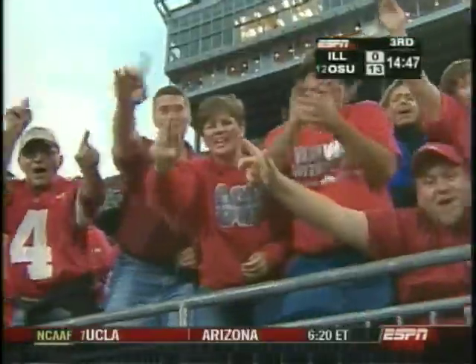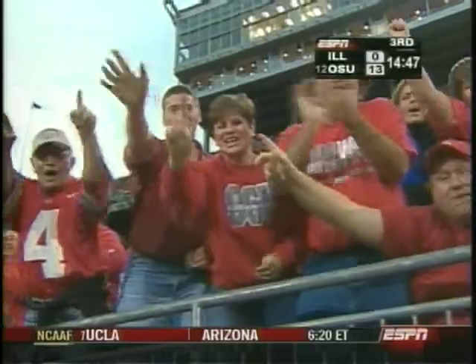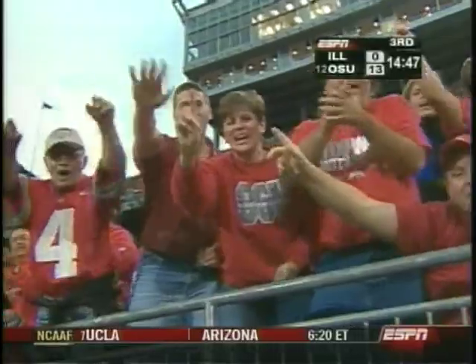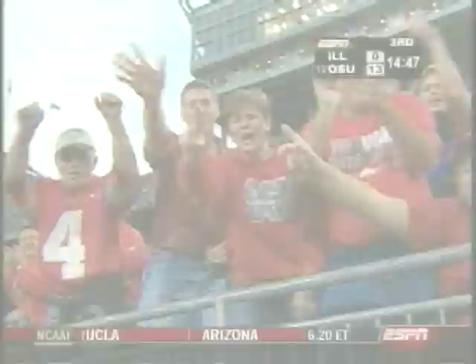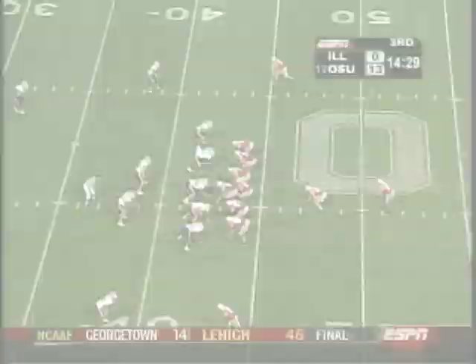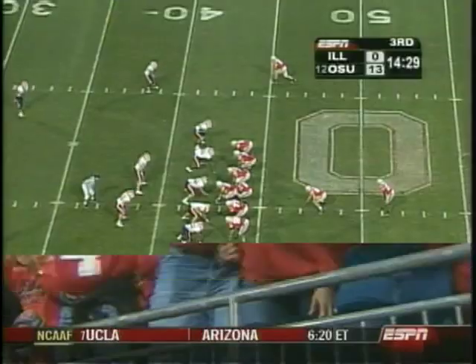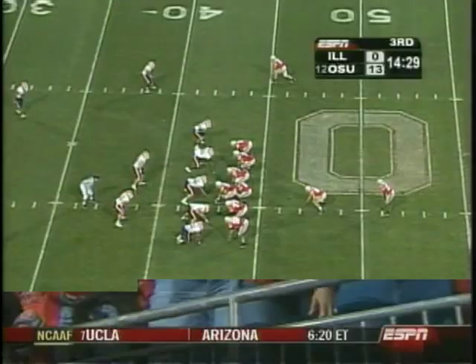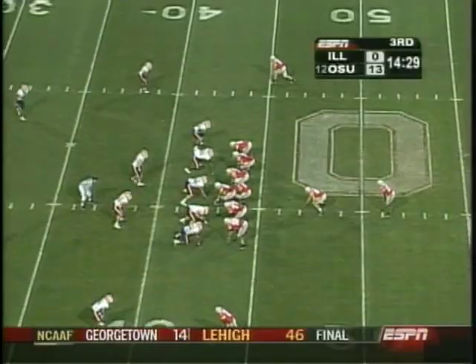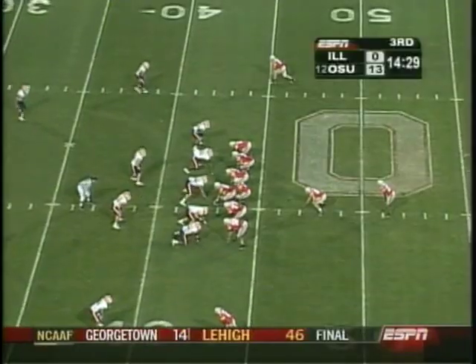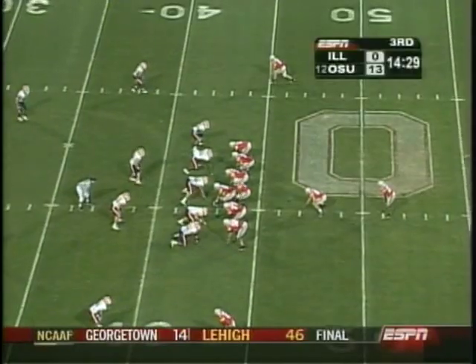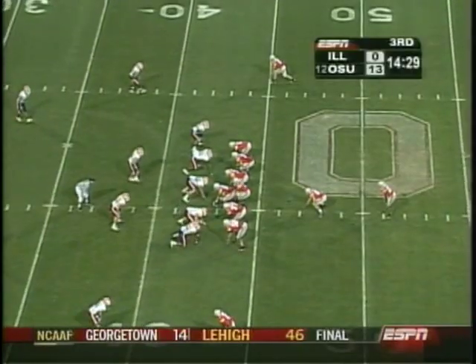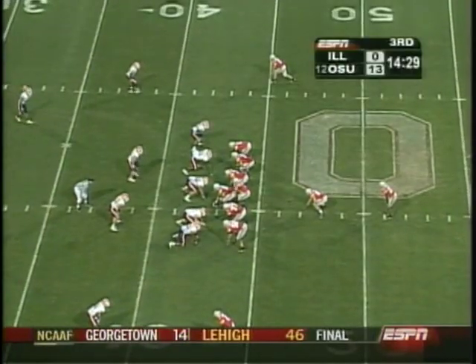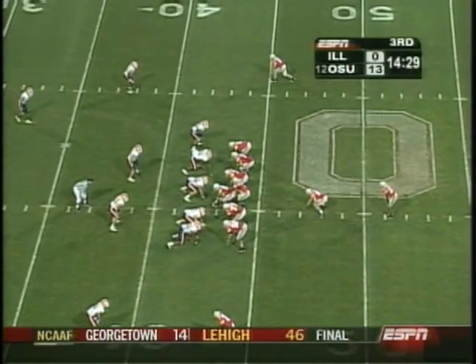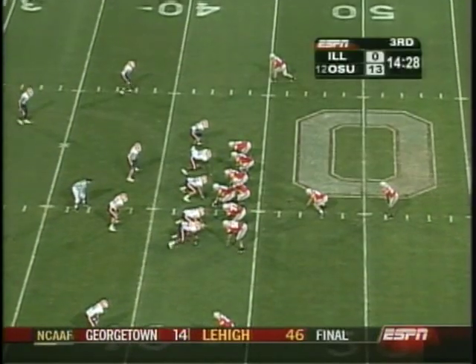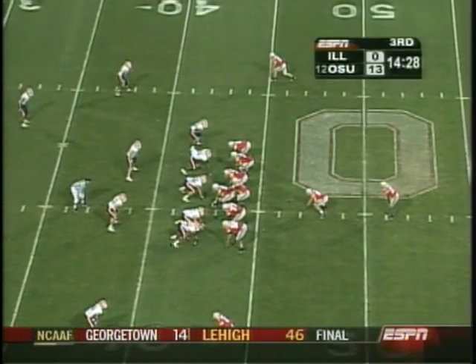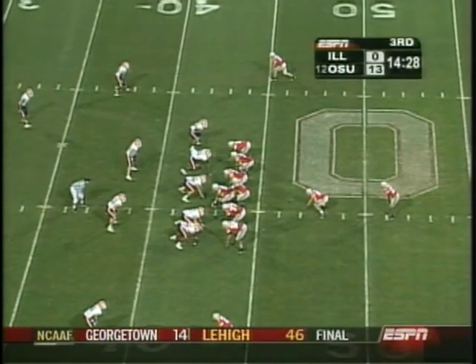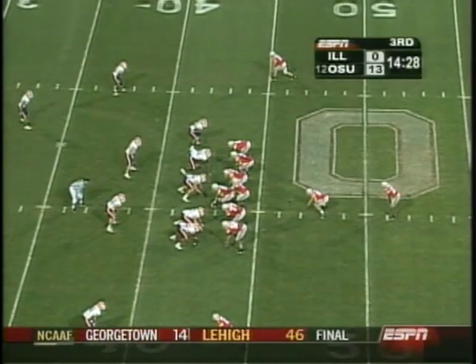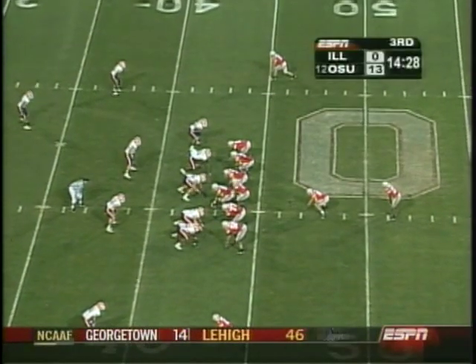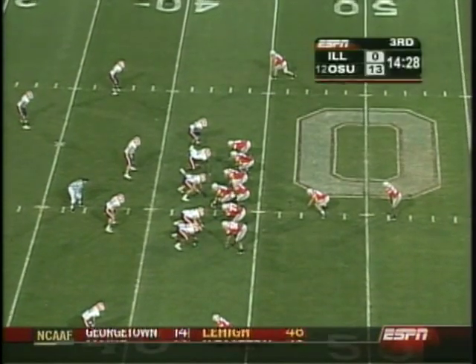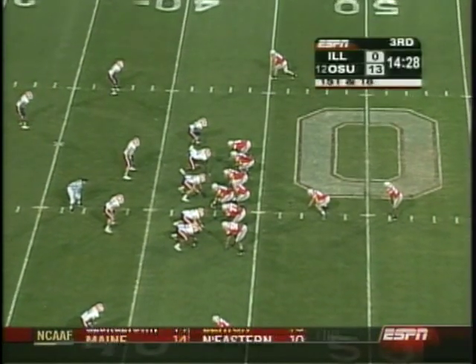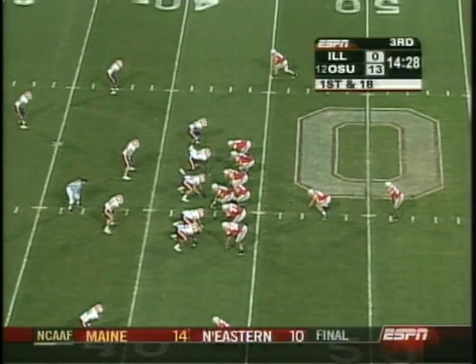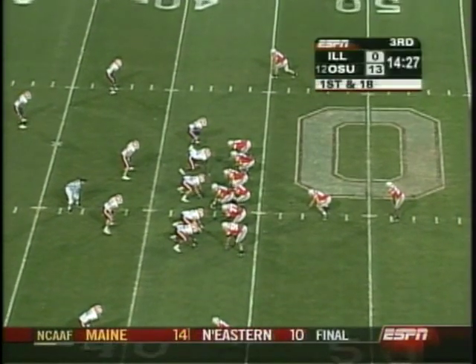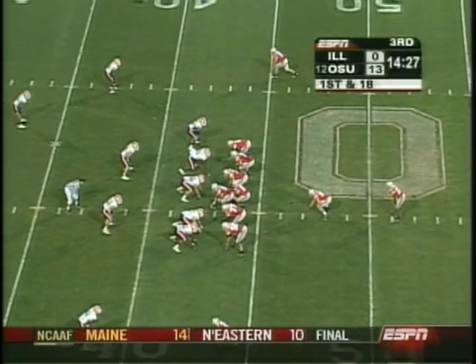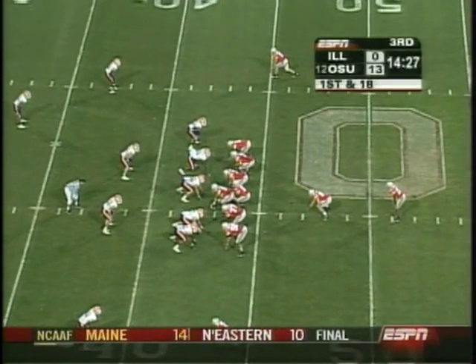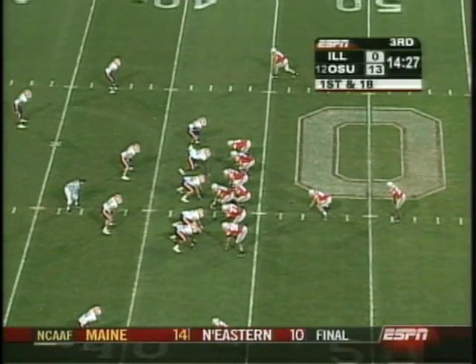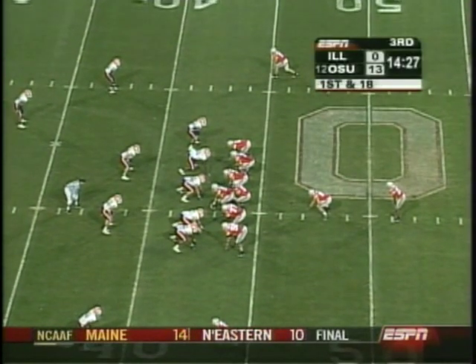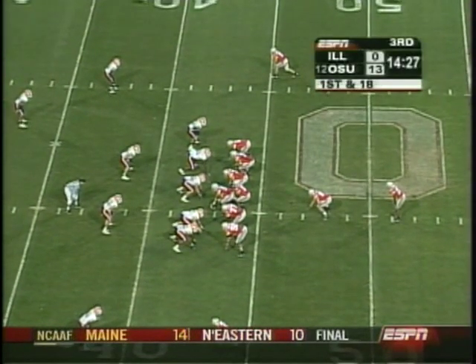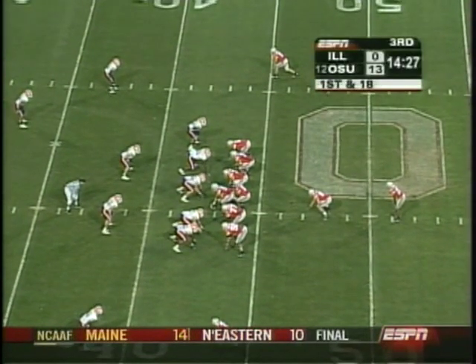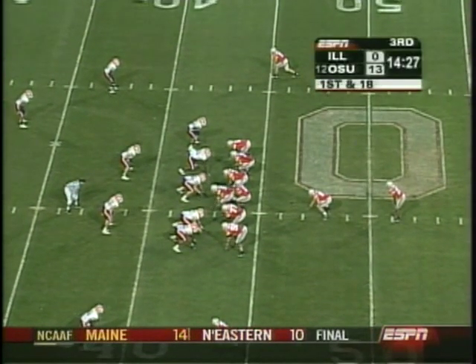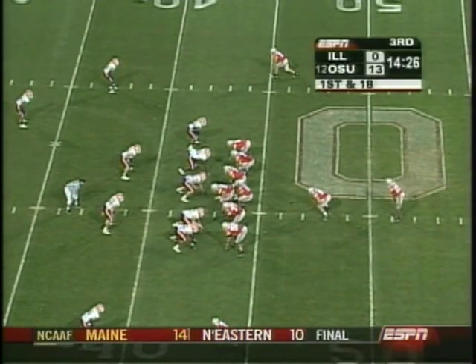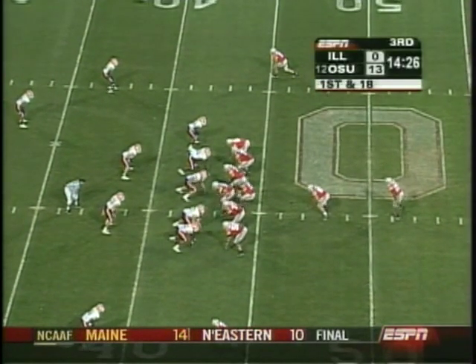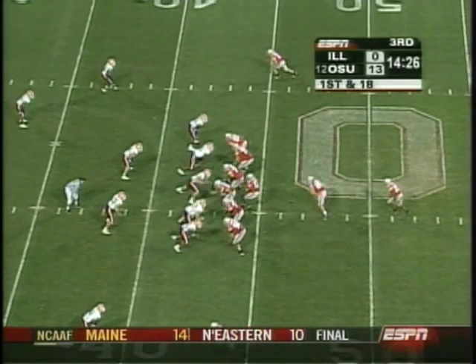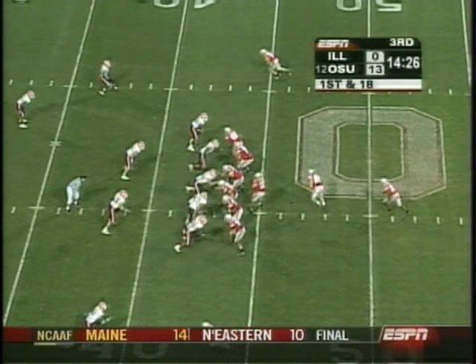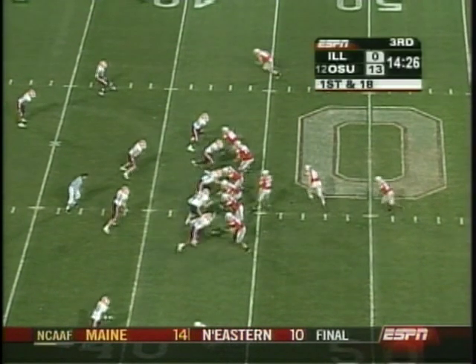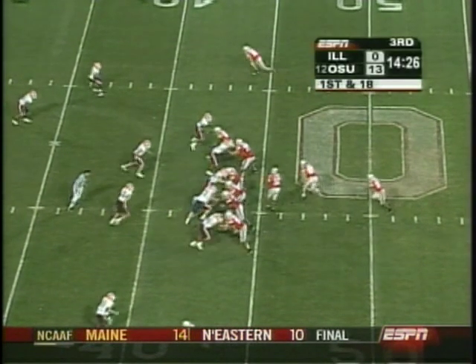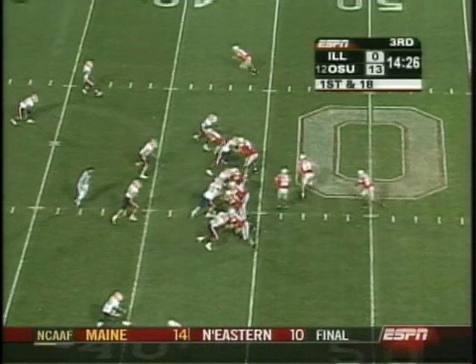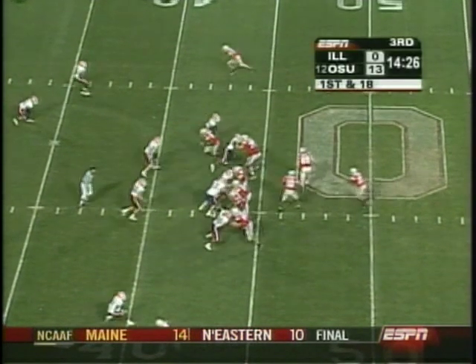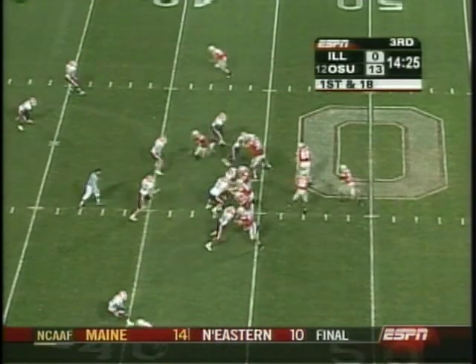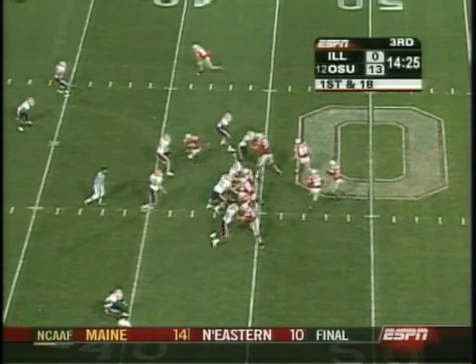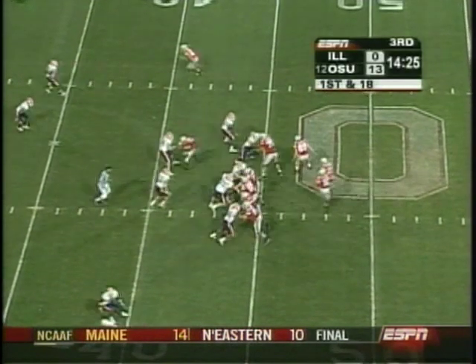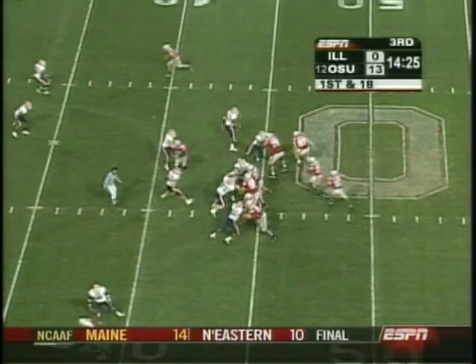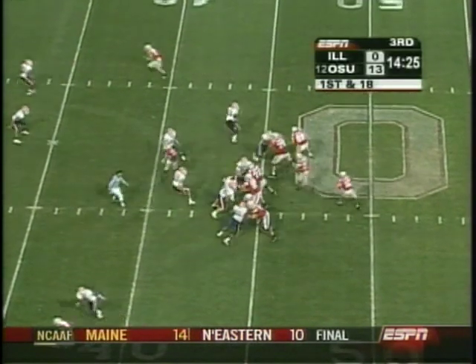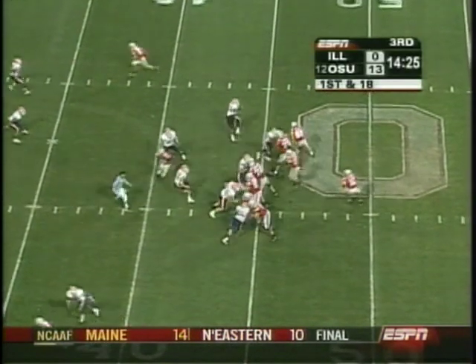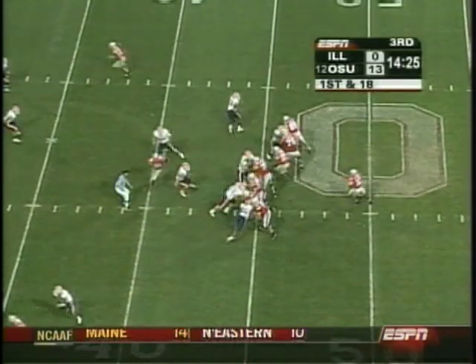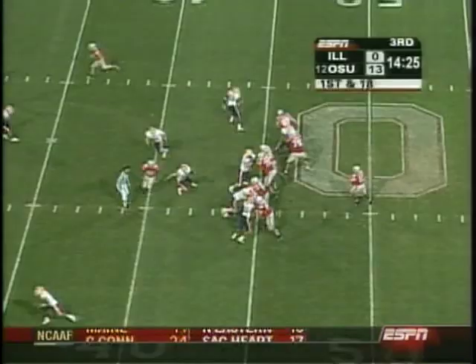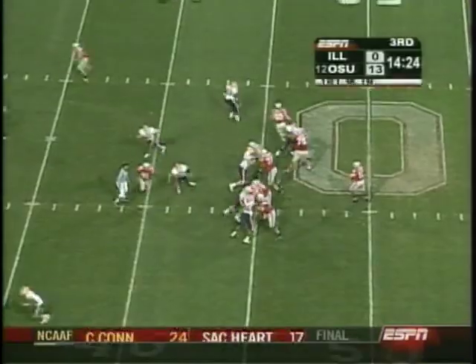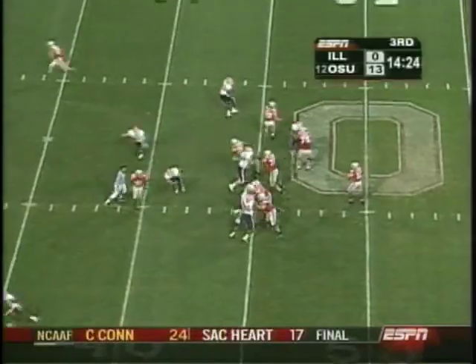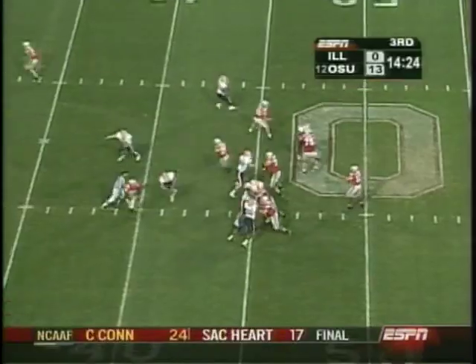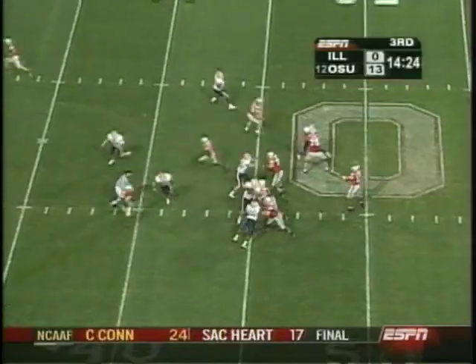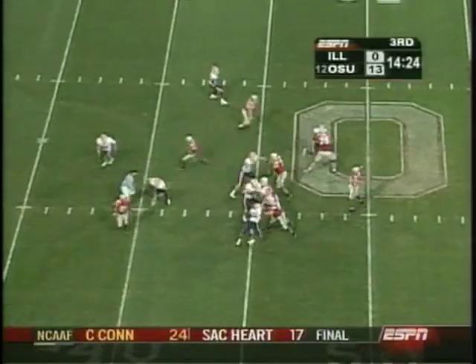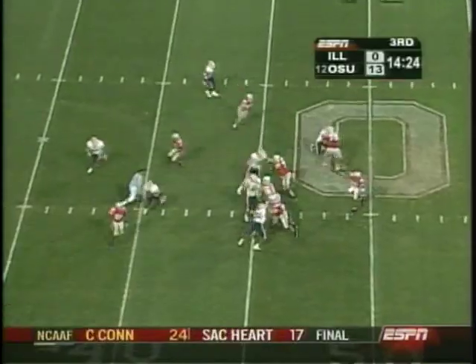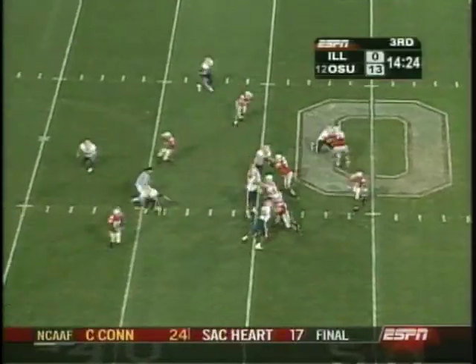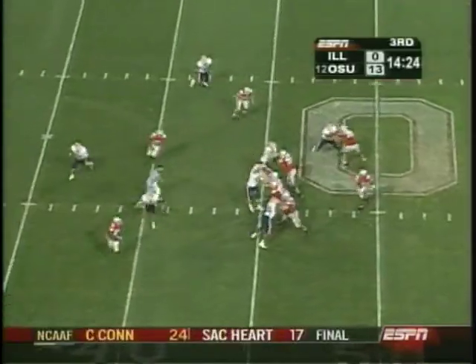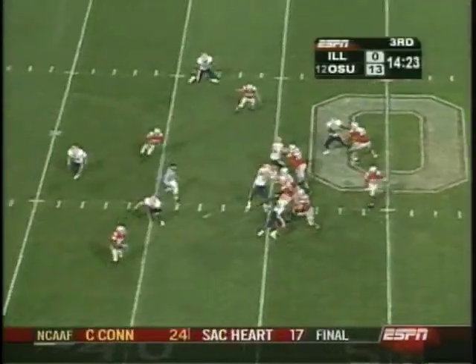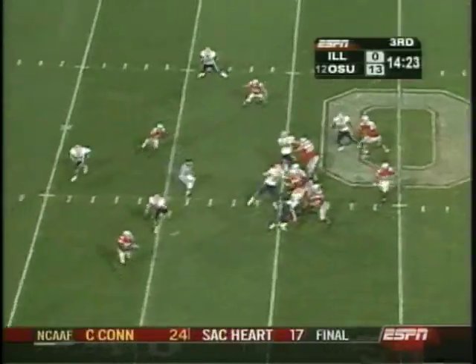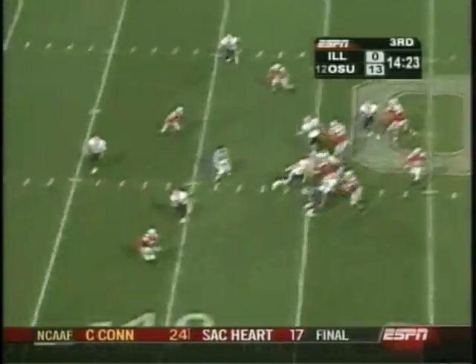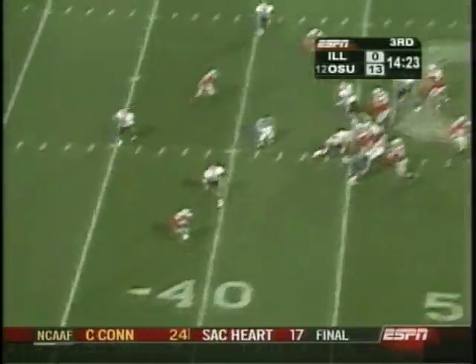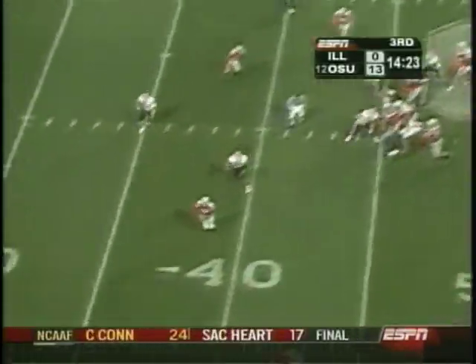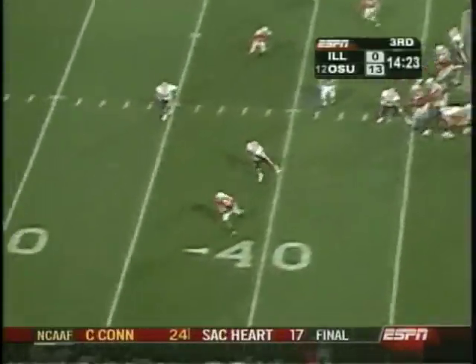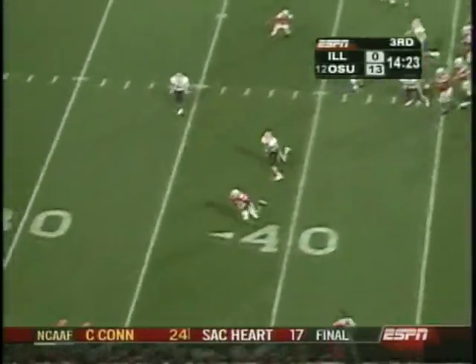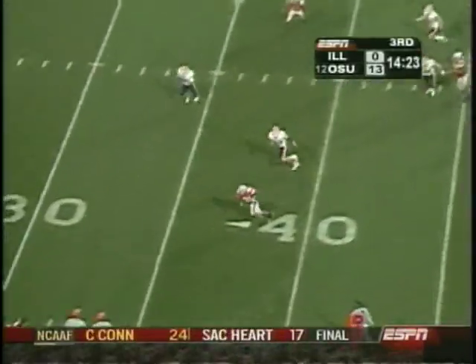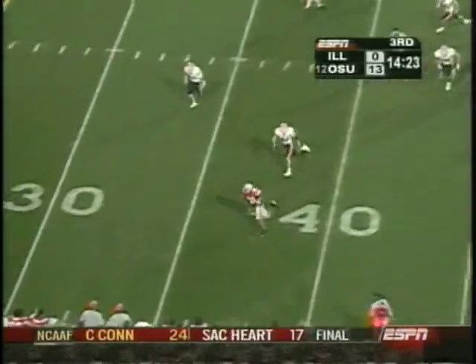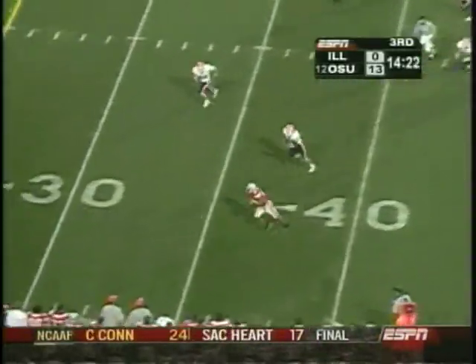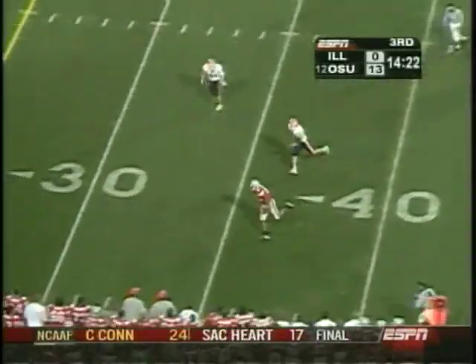All those guys running them down — Mike Kudla along the defensive line making plays from behind. Boy, just unbelievable speed.